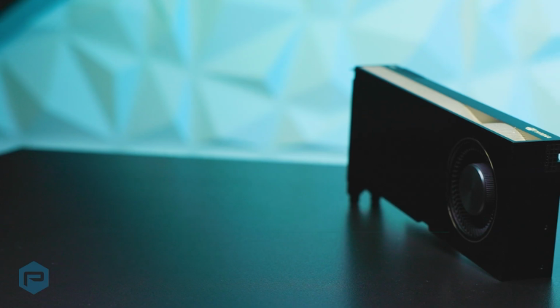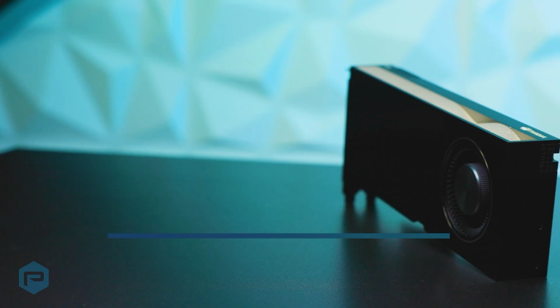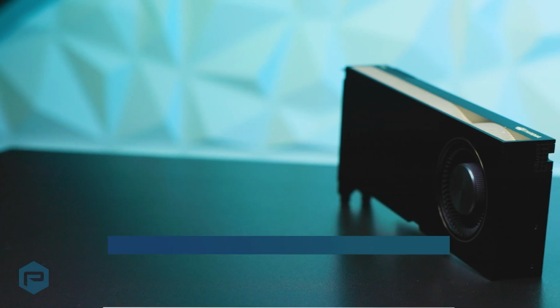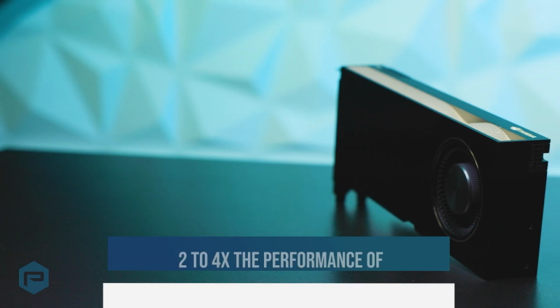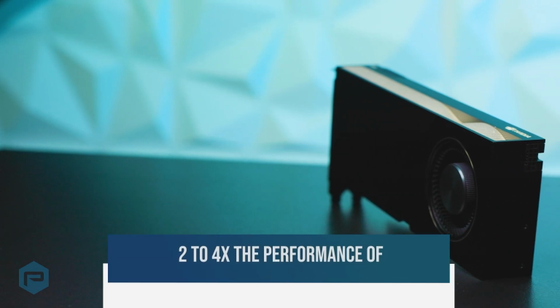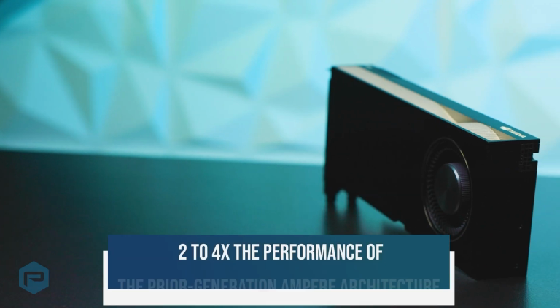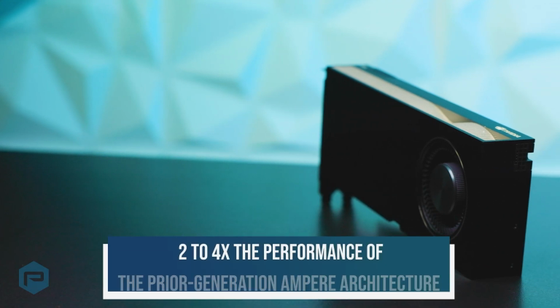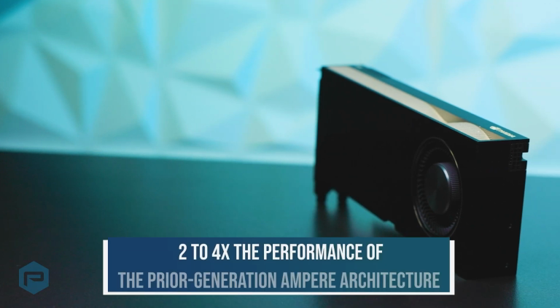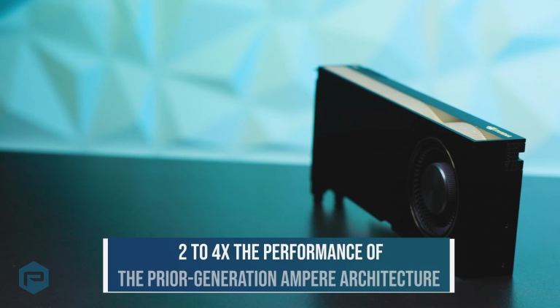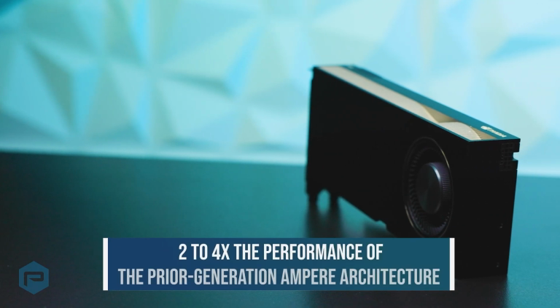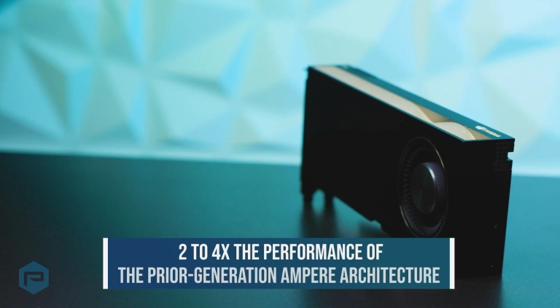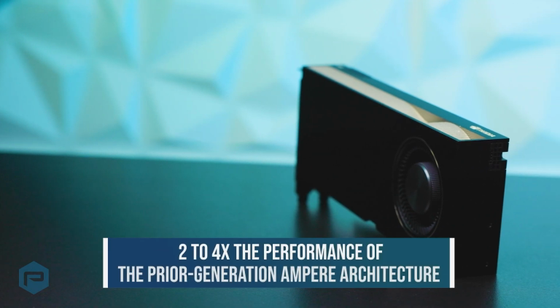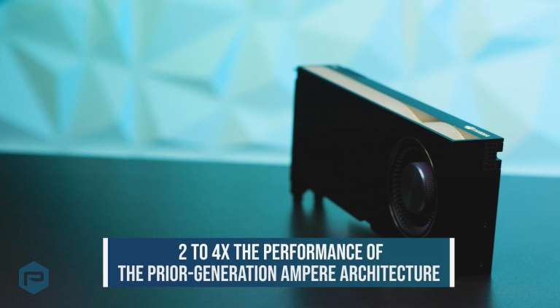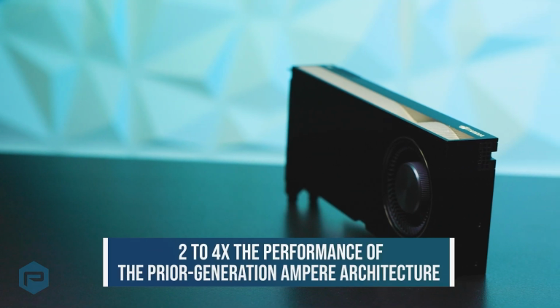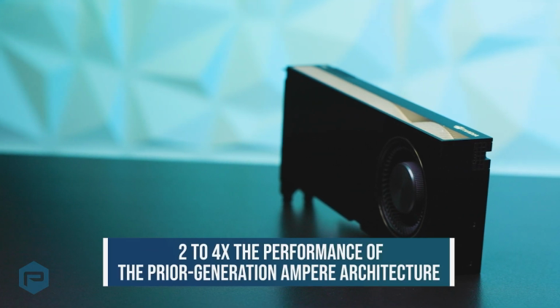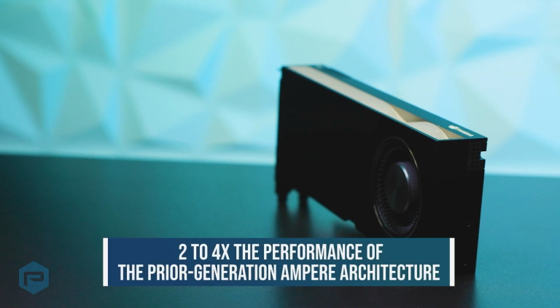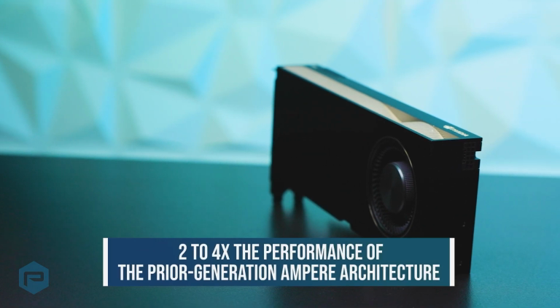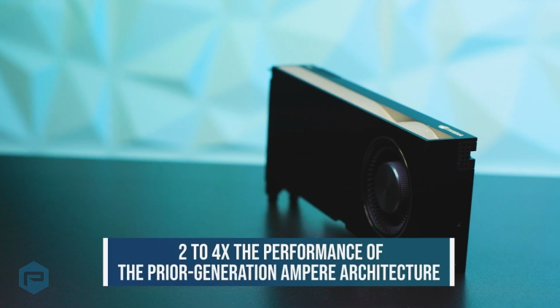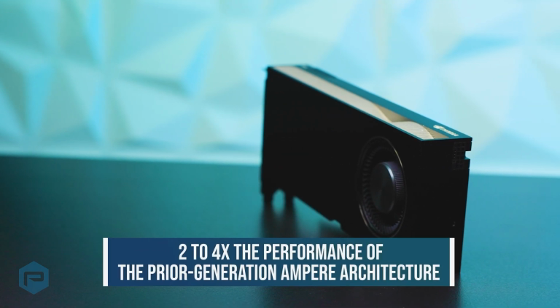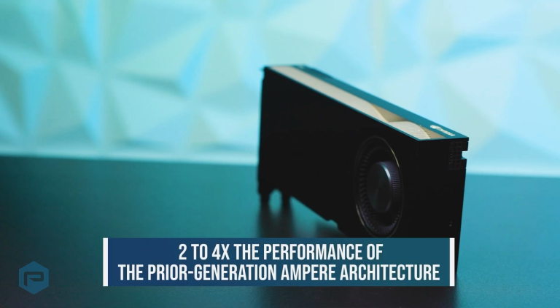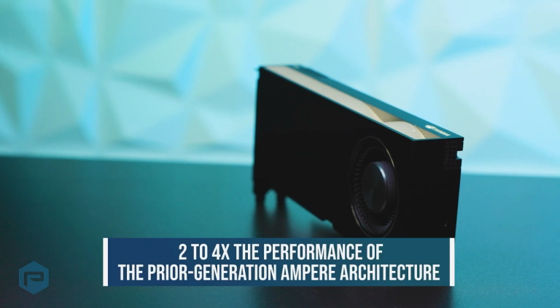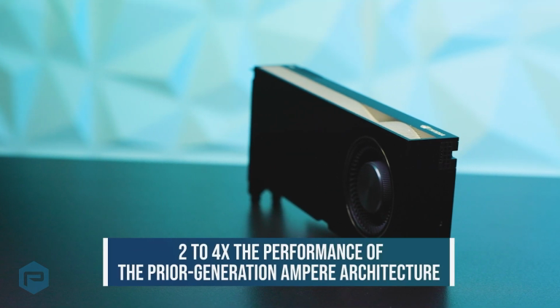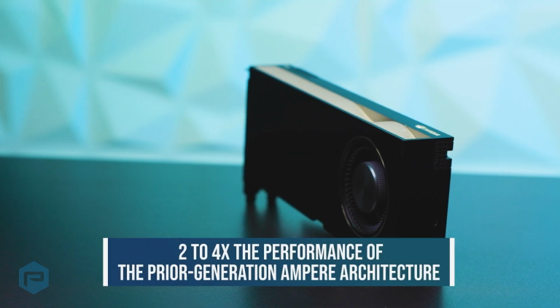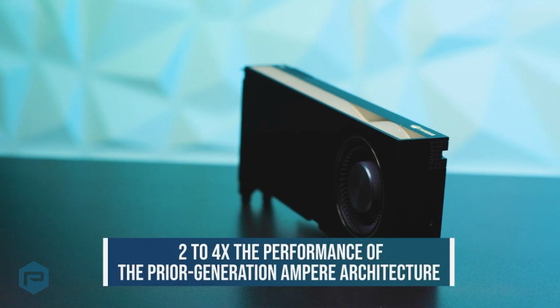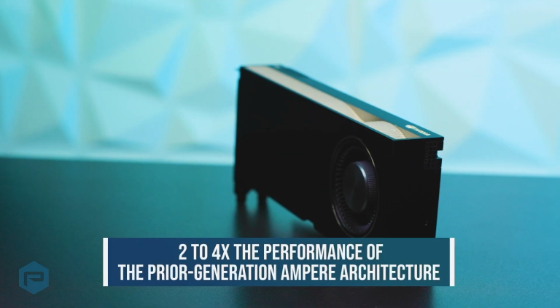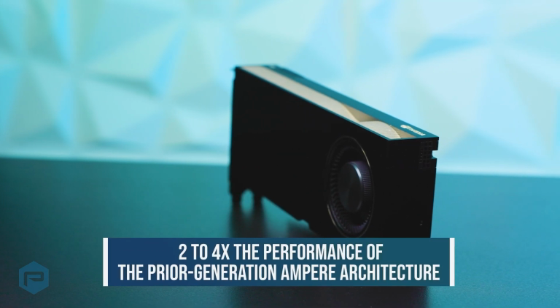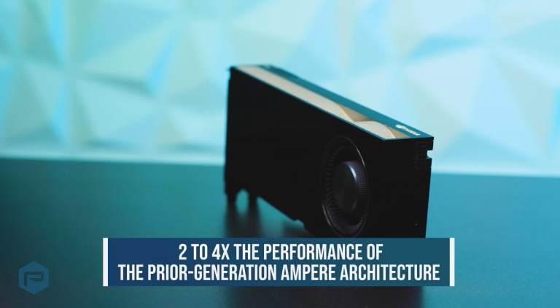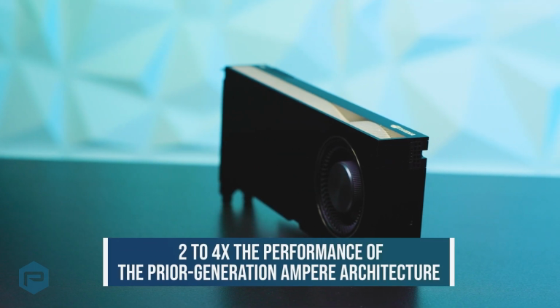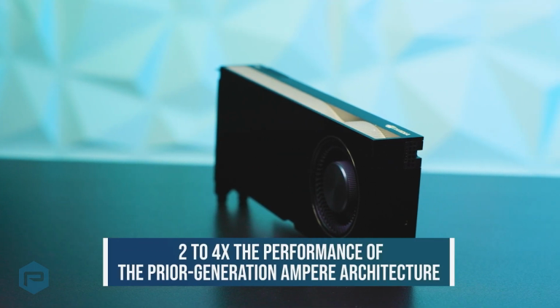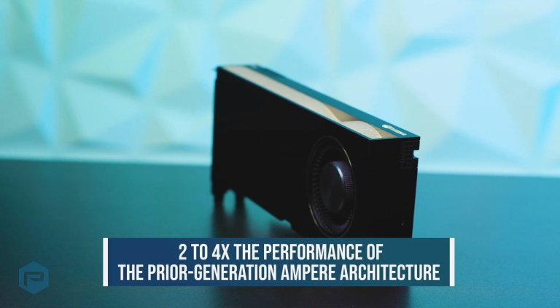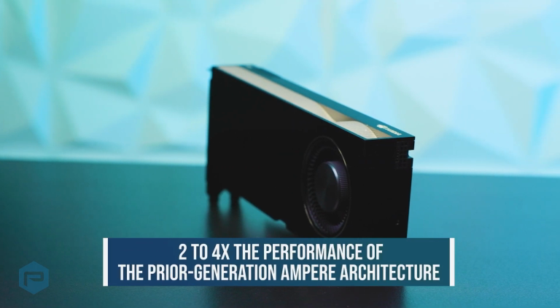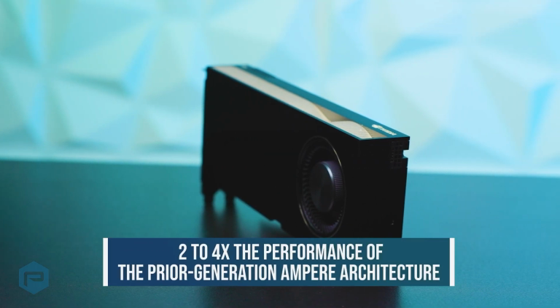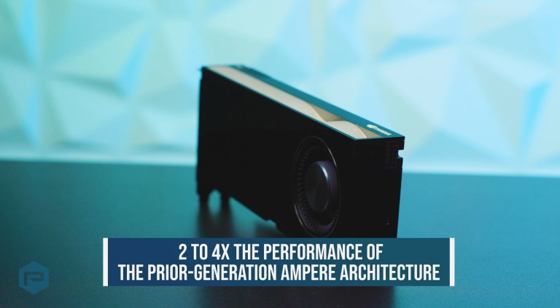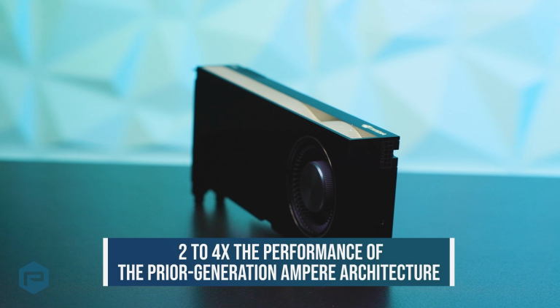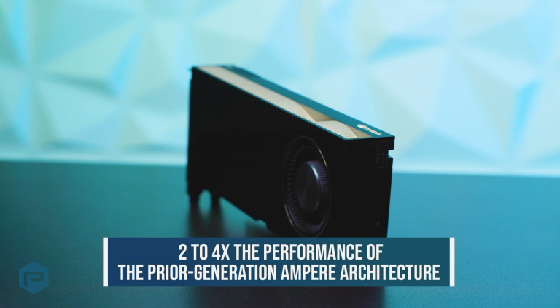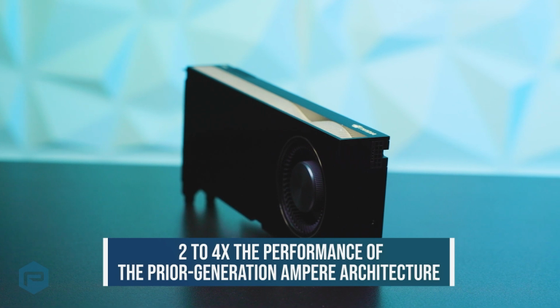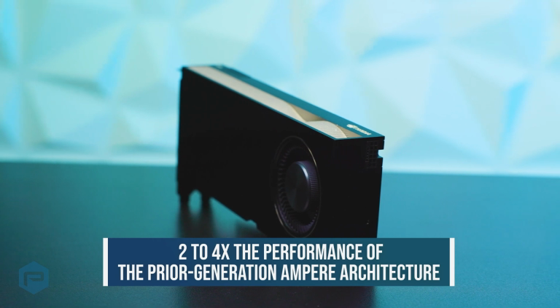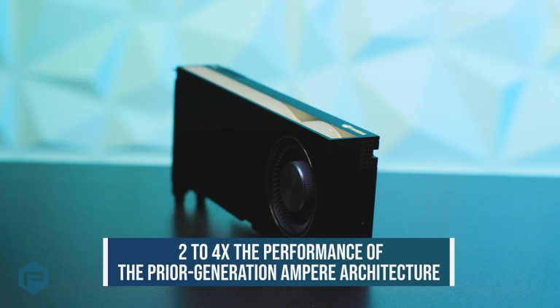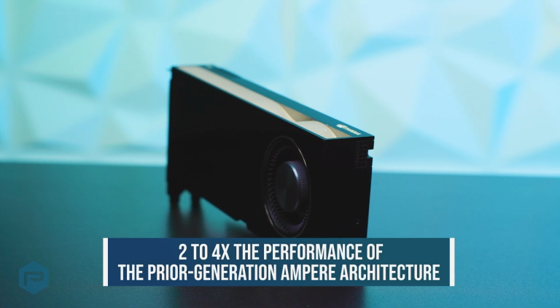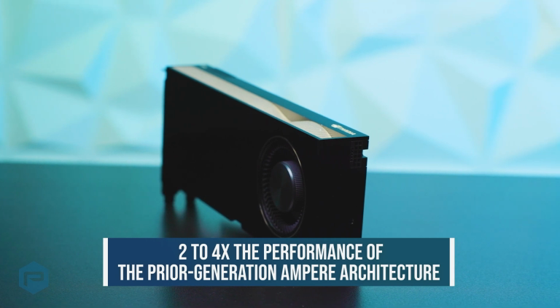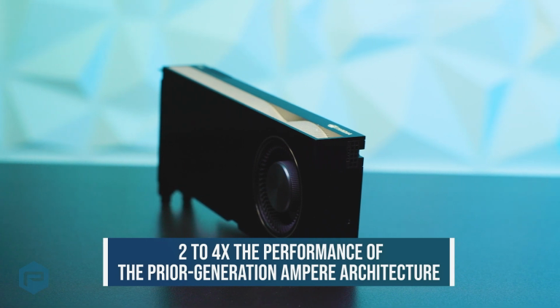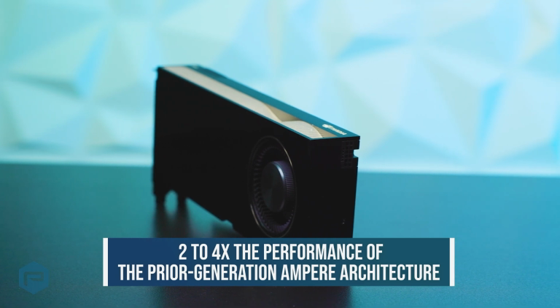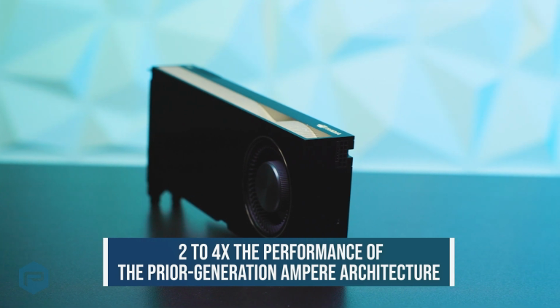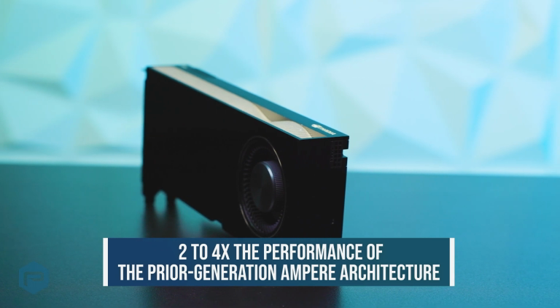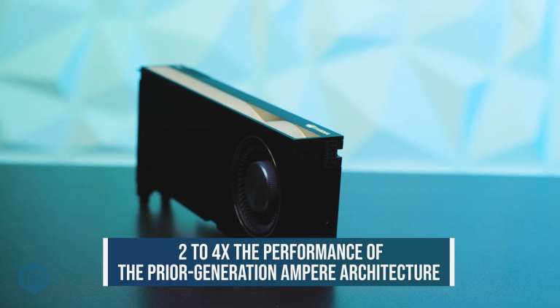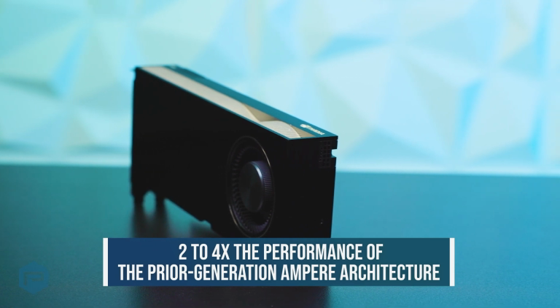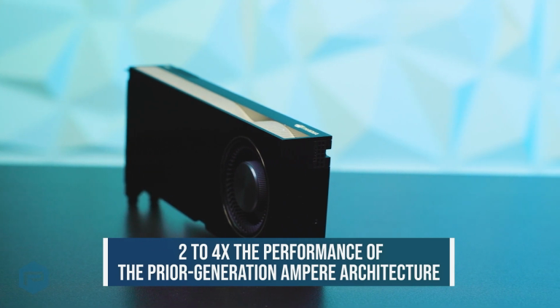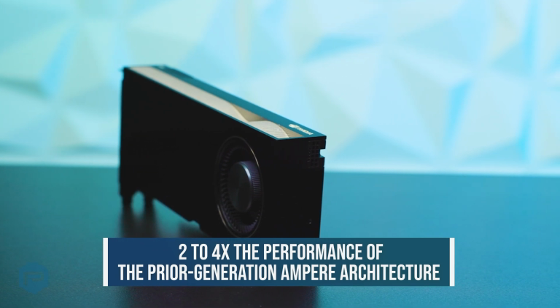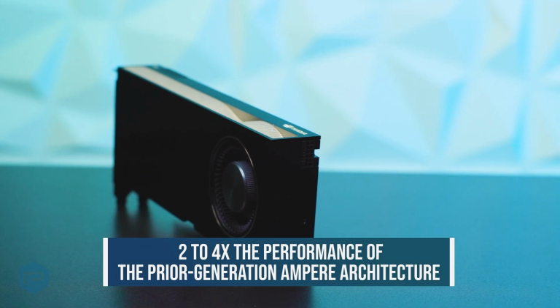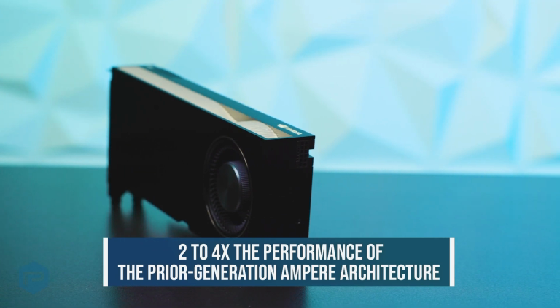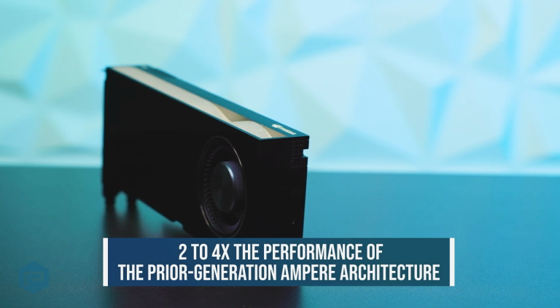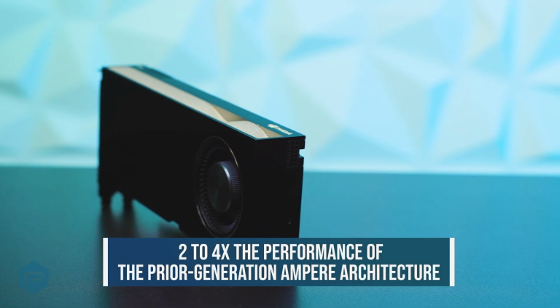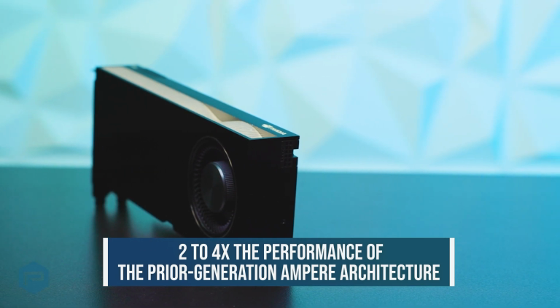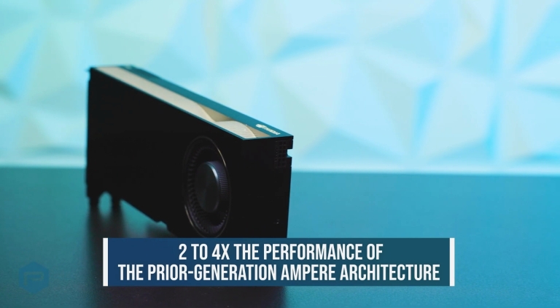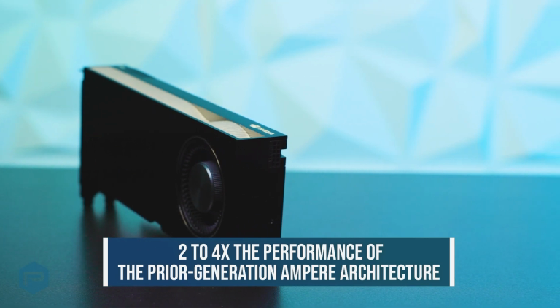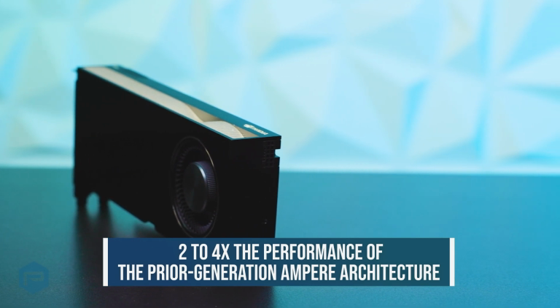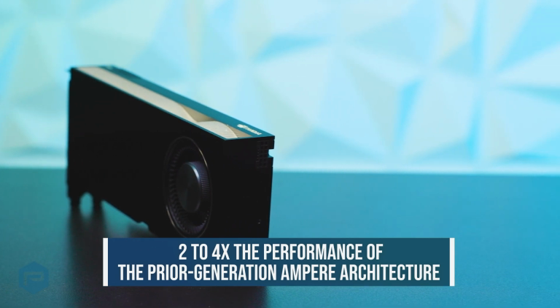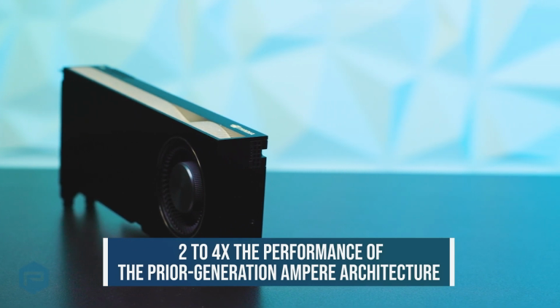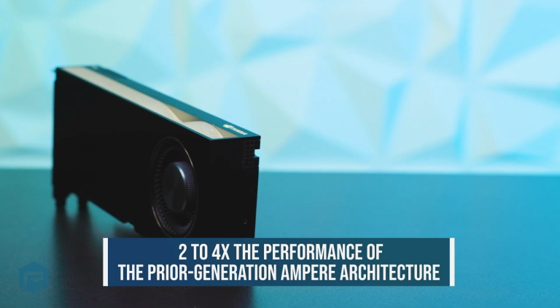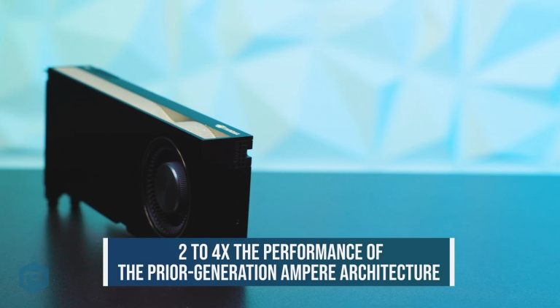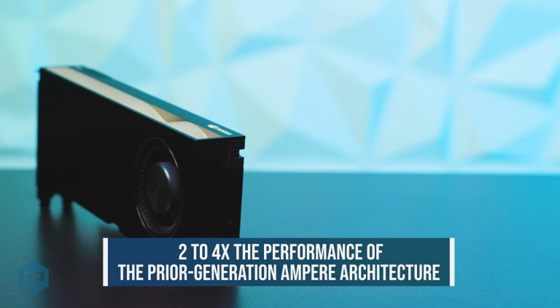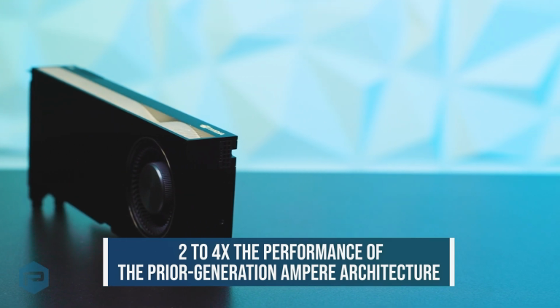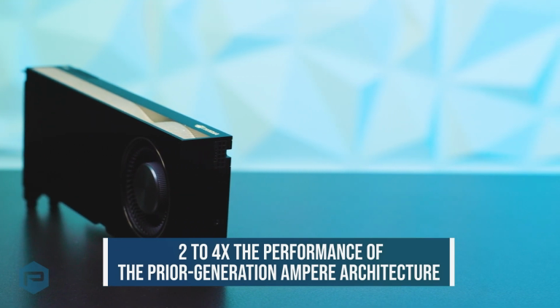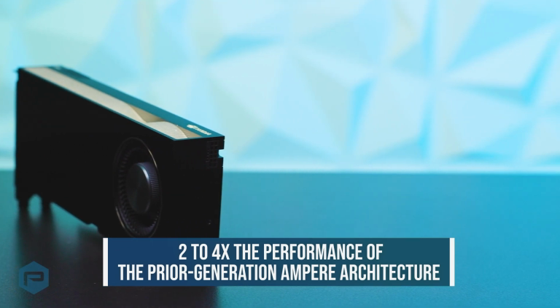Fourth-generation Tensor cores can deliver anywhere from two to four times the performance of the prior-generation Ampere architecture.